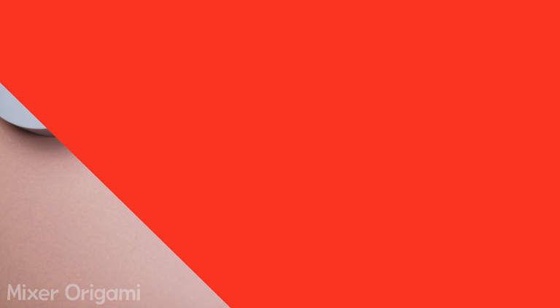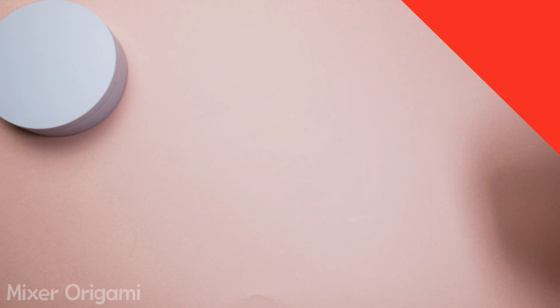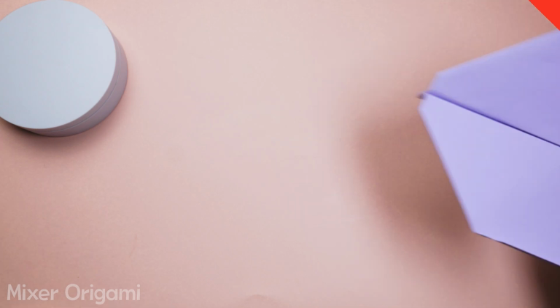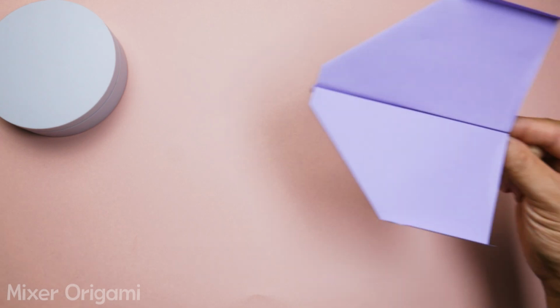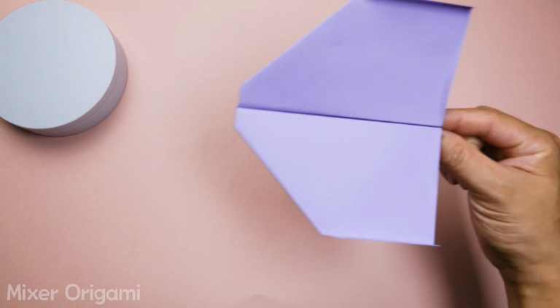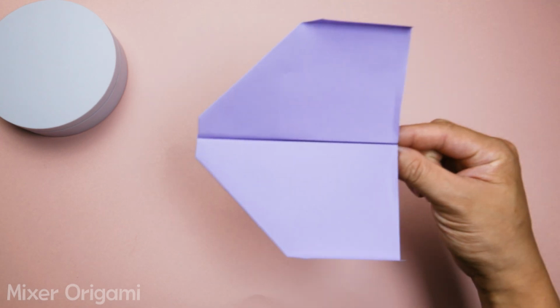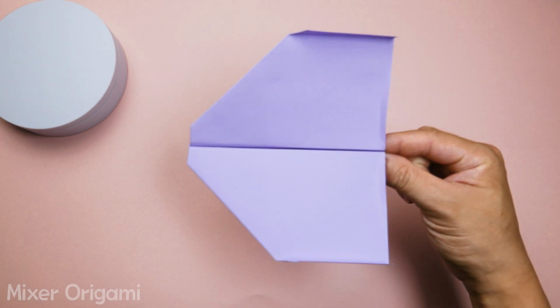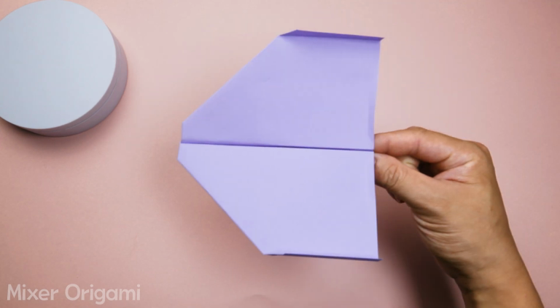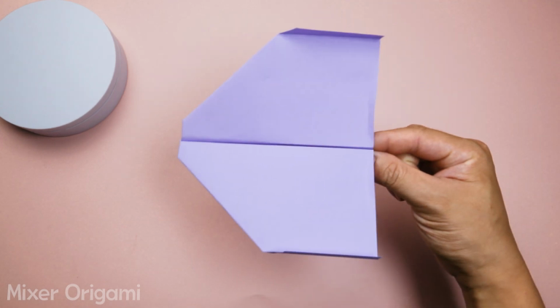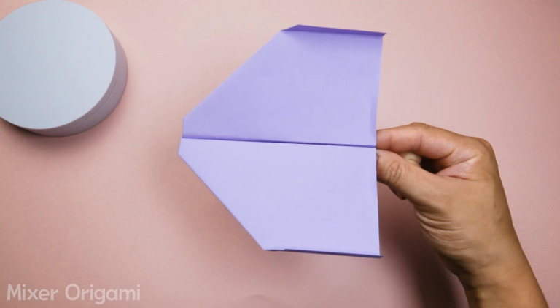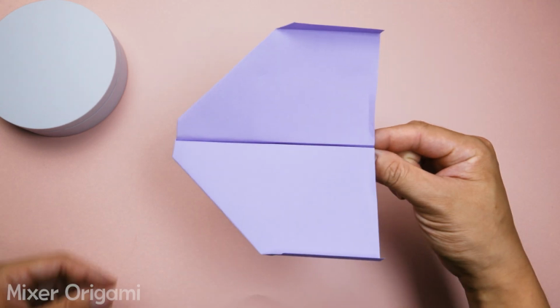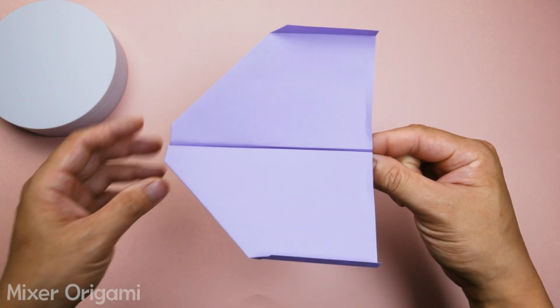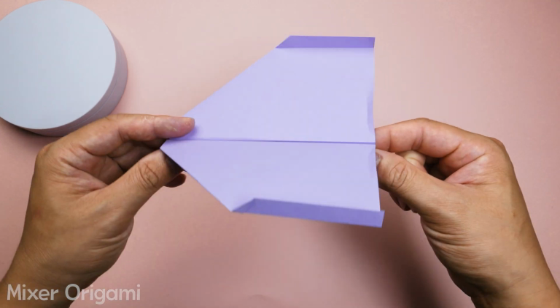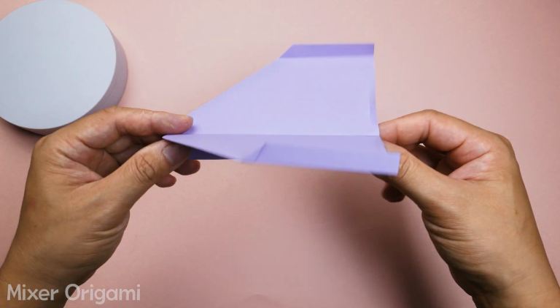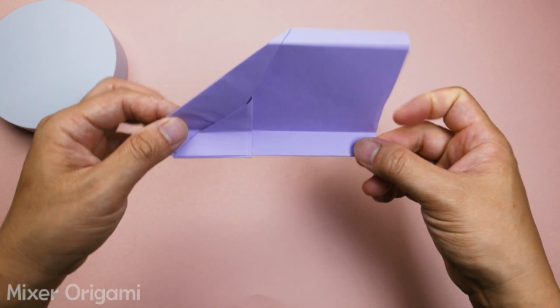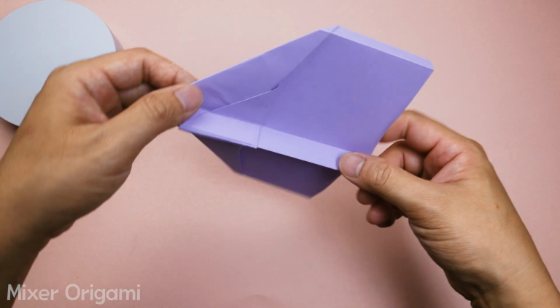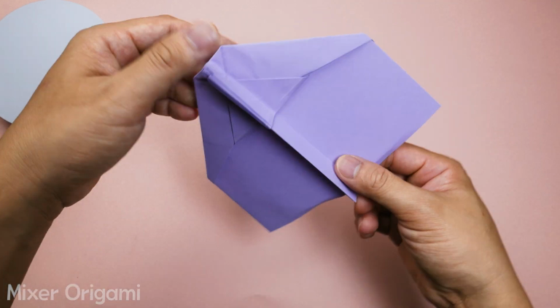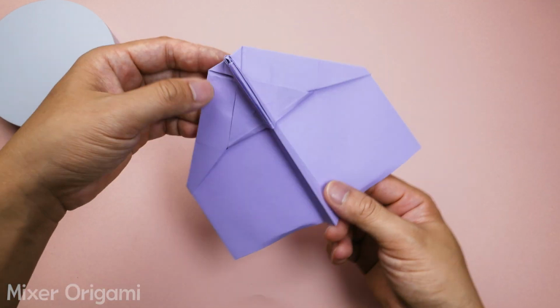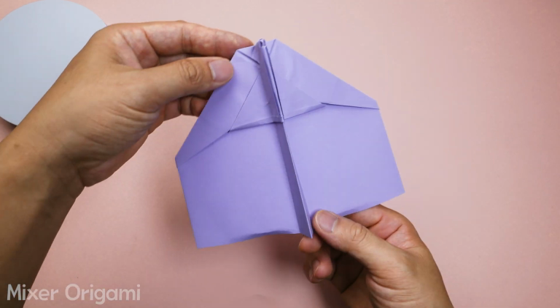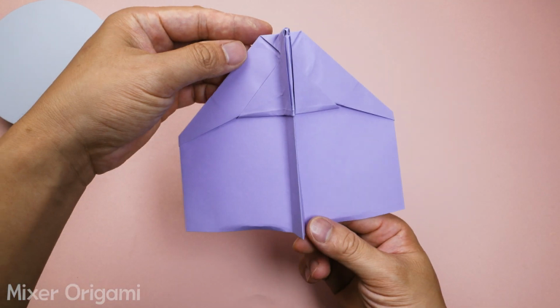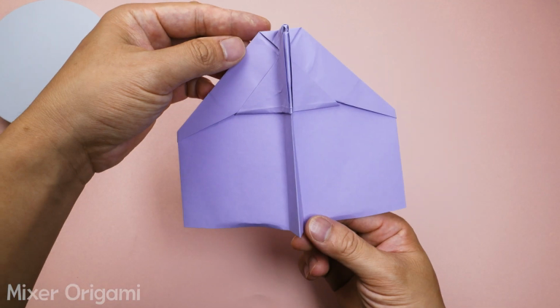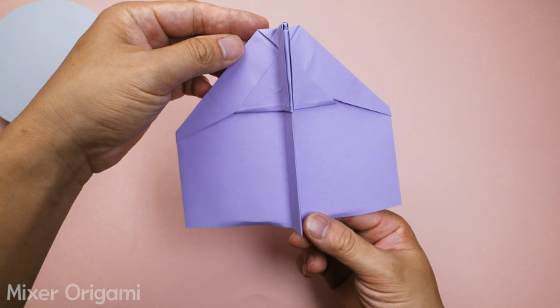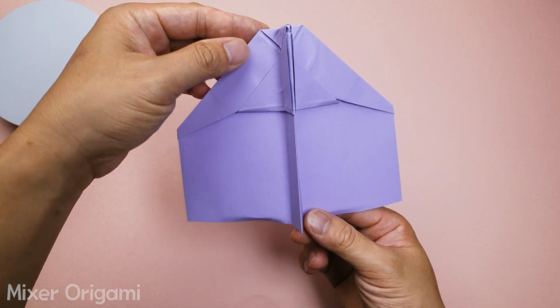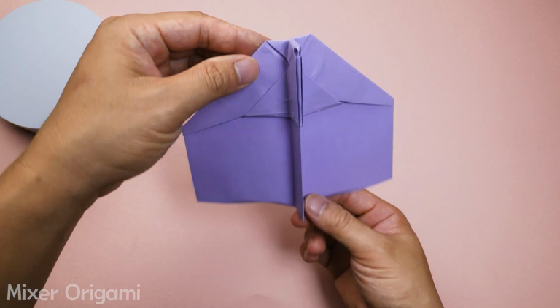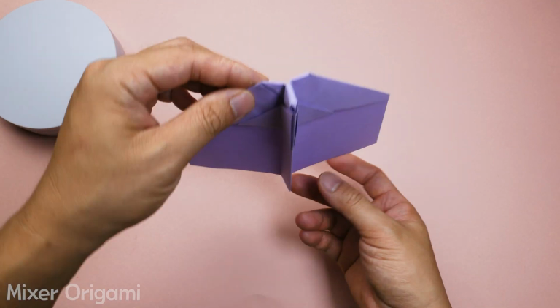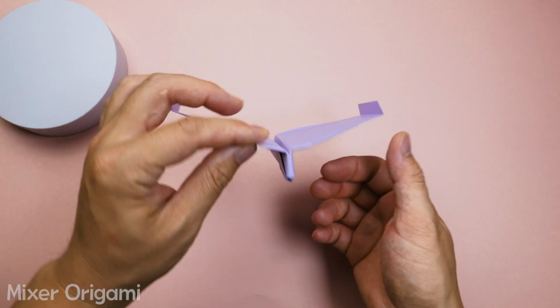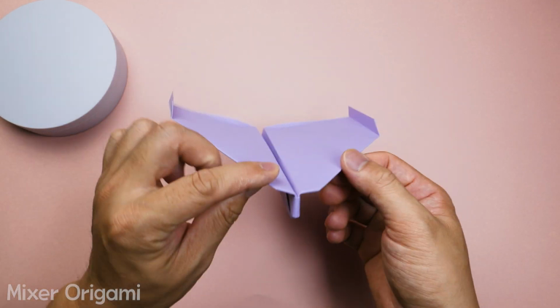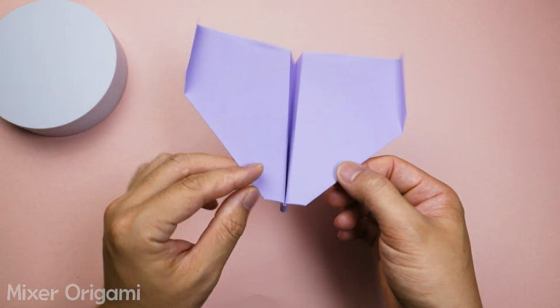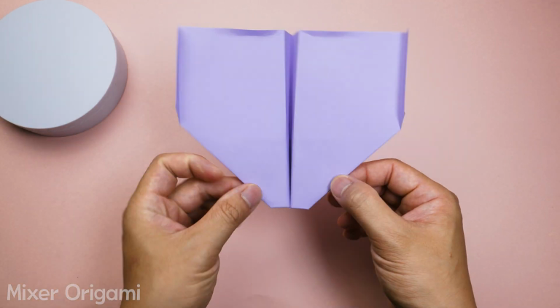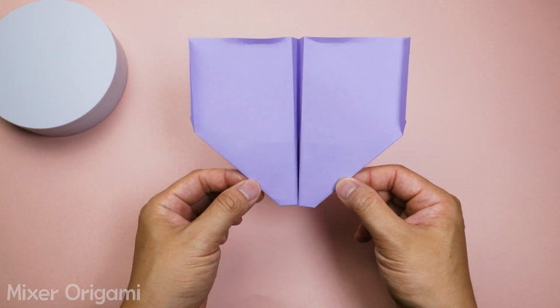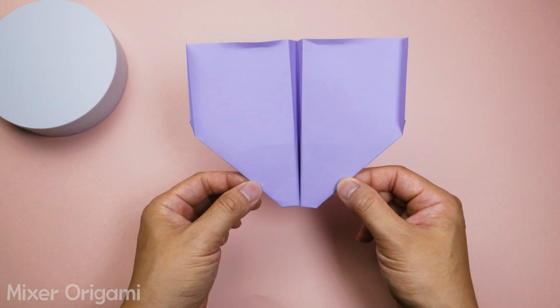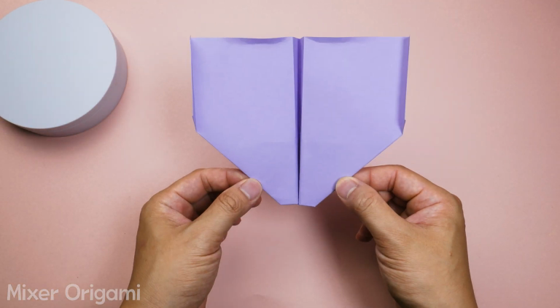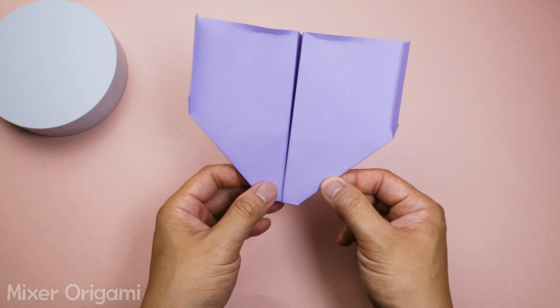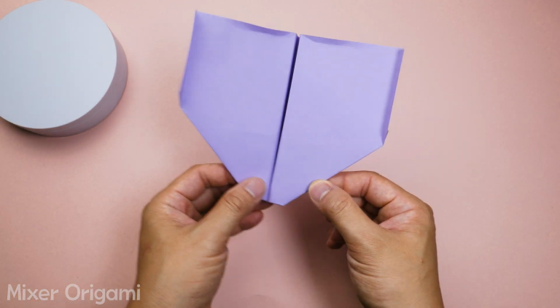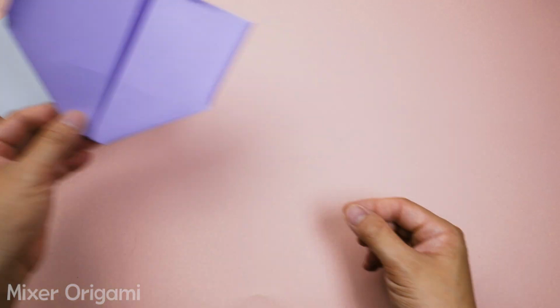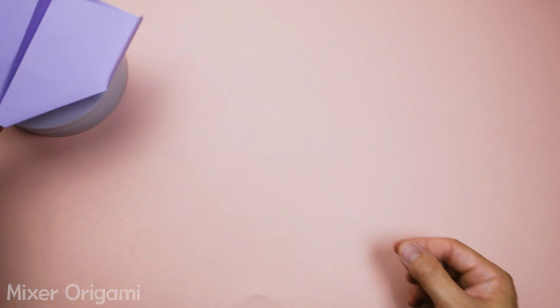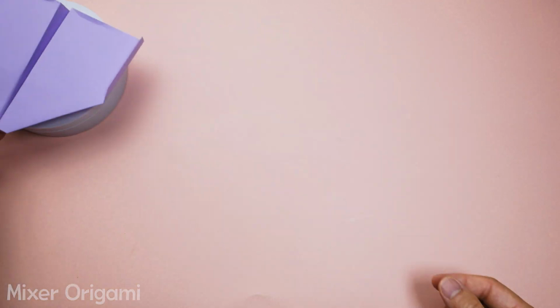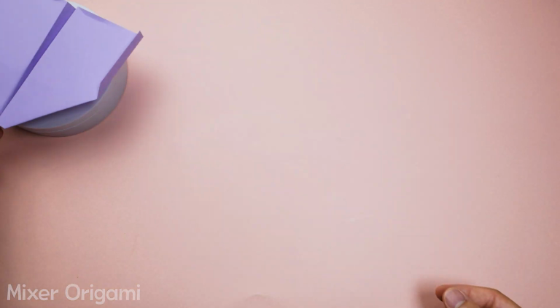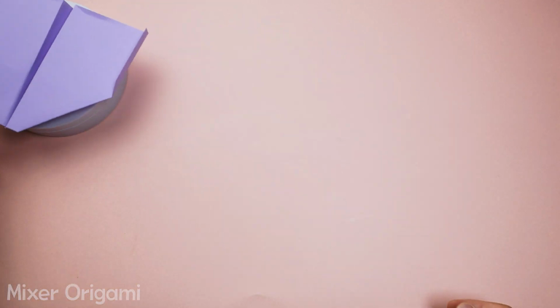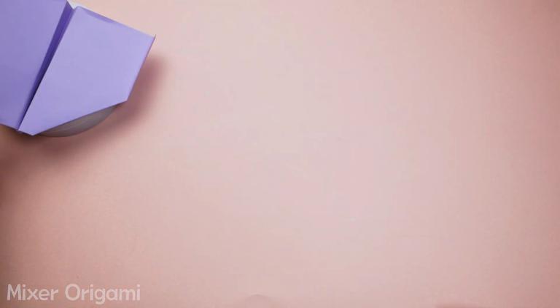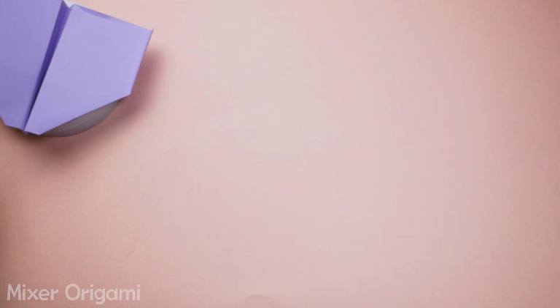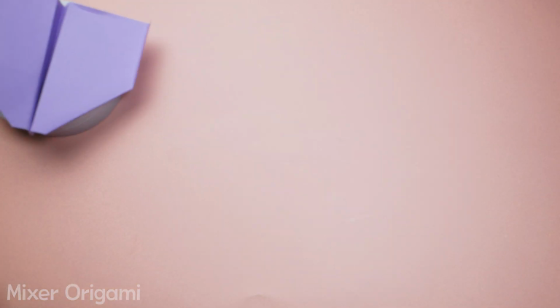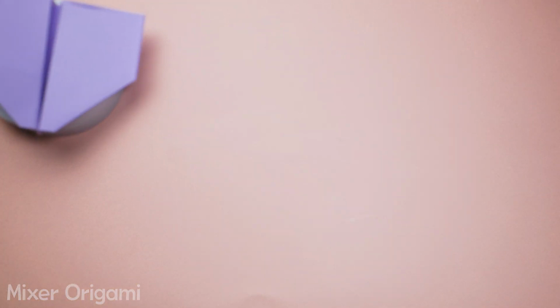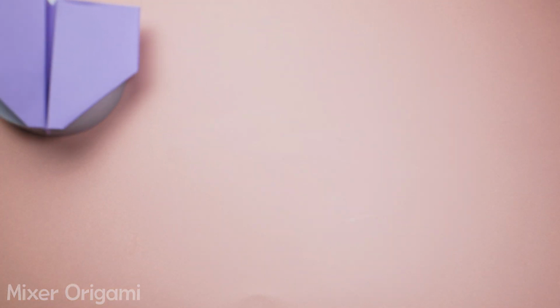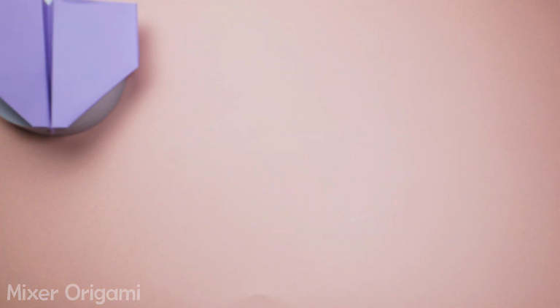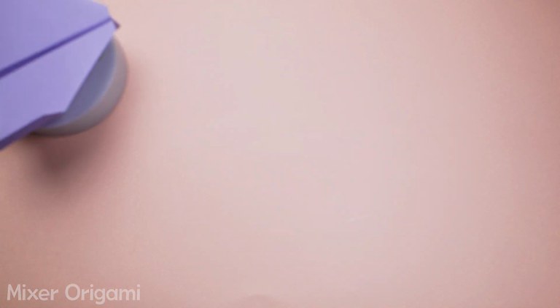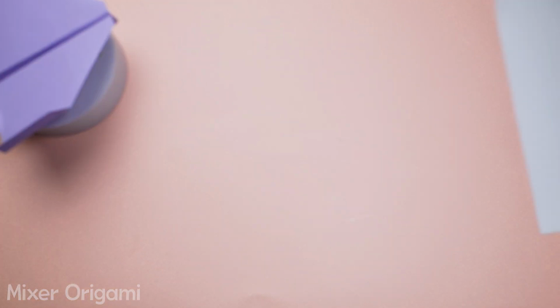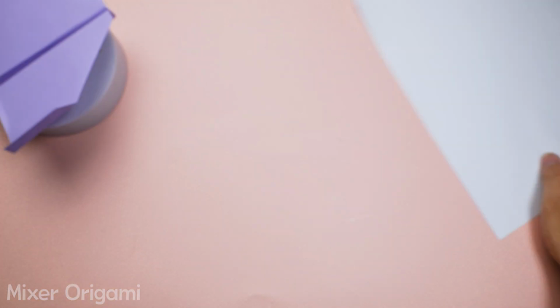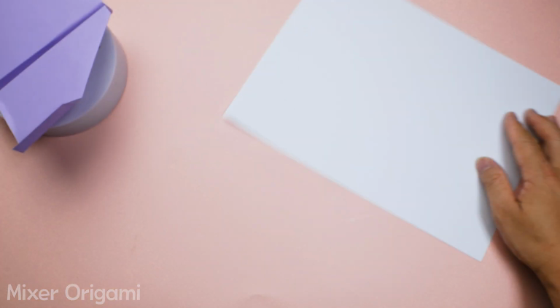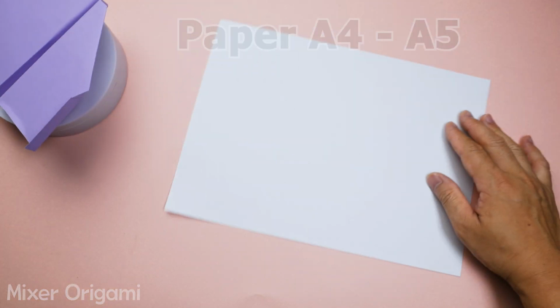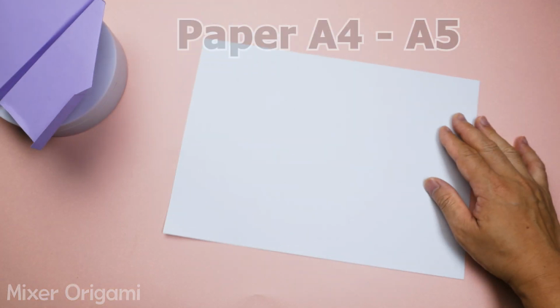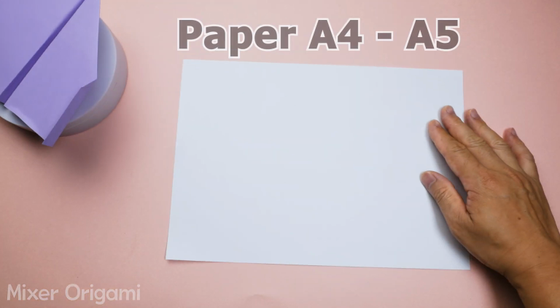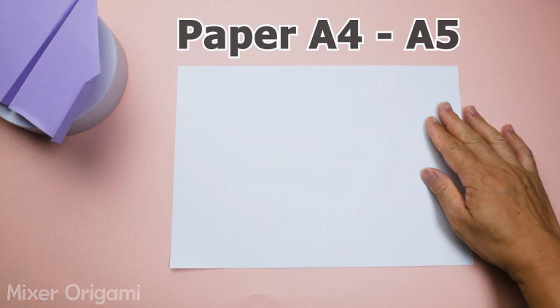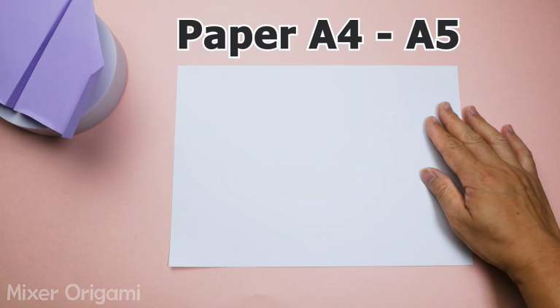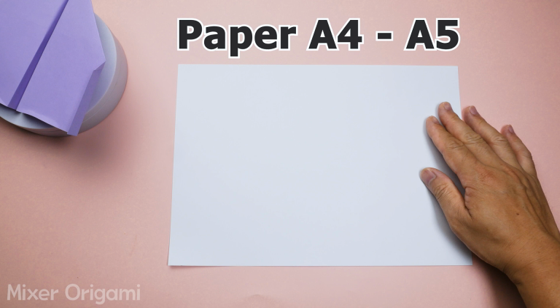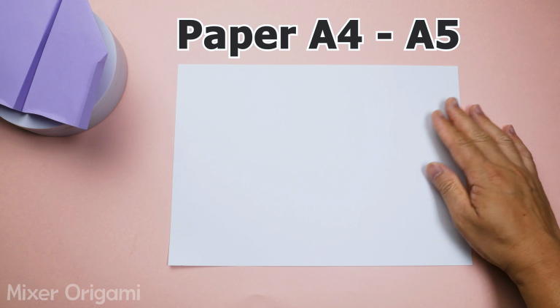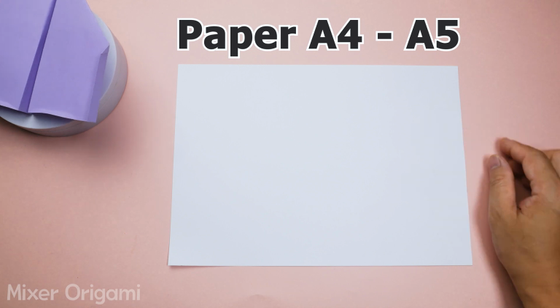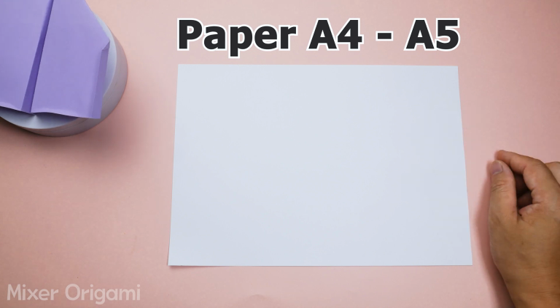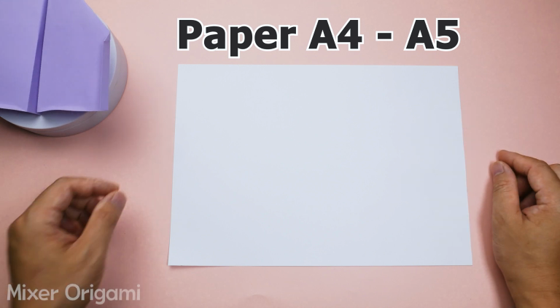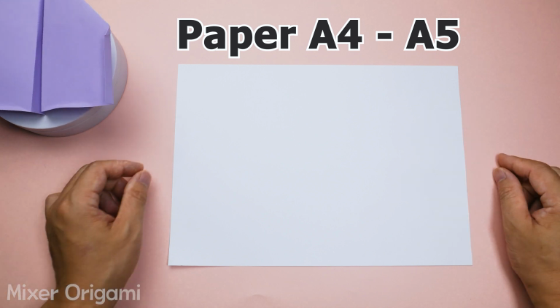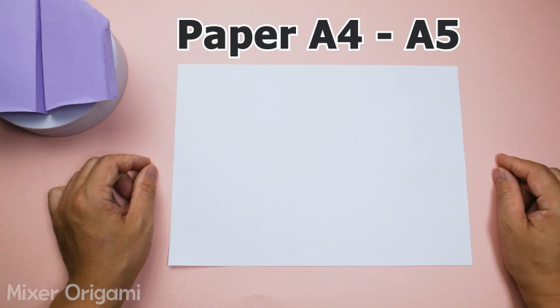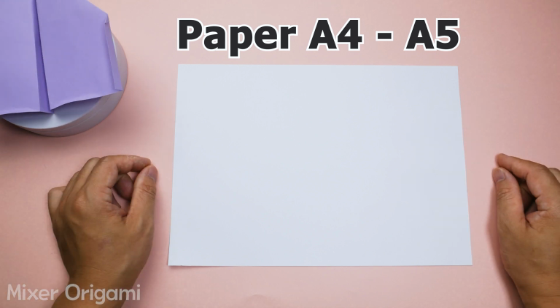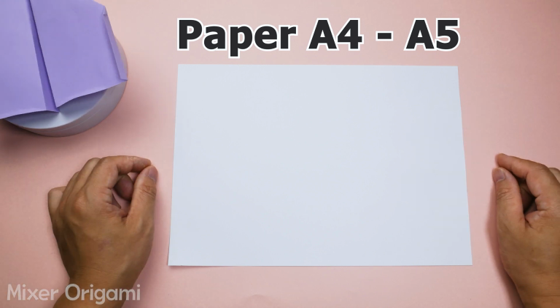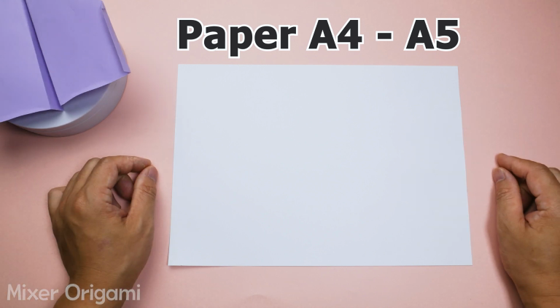This is the paper airplane model I'll be using this time. It's very simple and easy to make with an A4 sheet of paper, or you can cut it to A5 size.